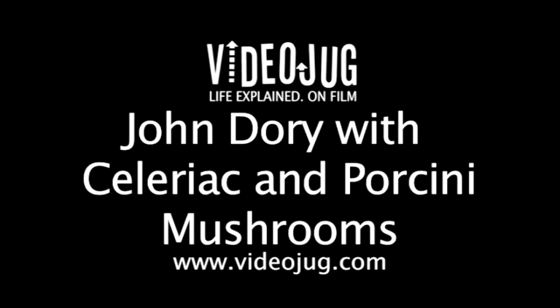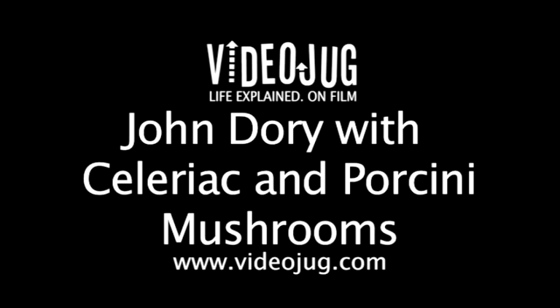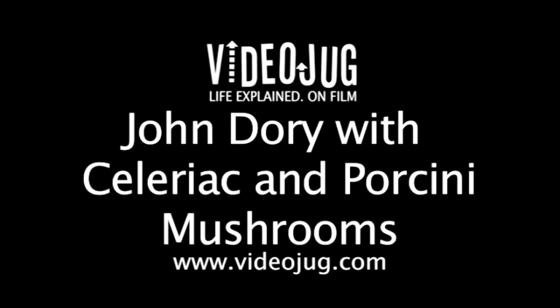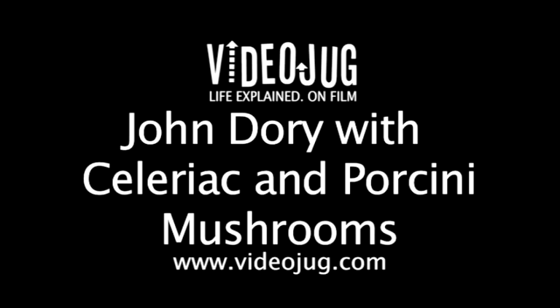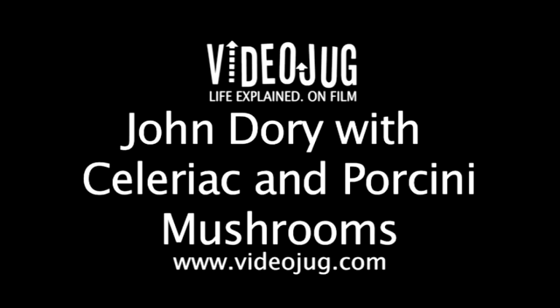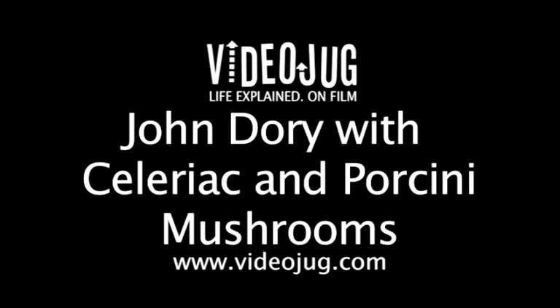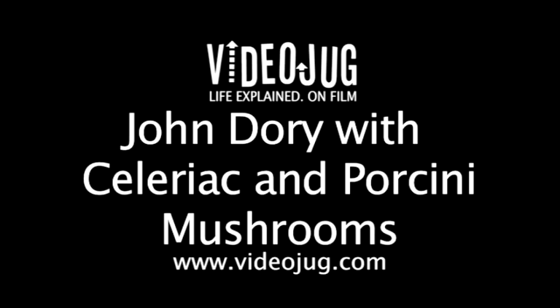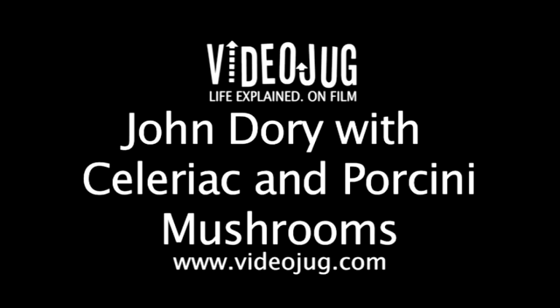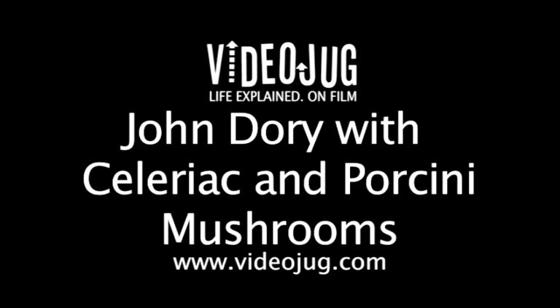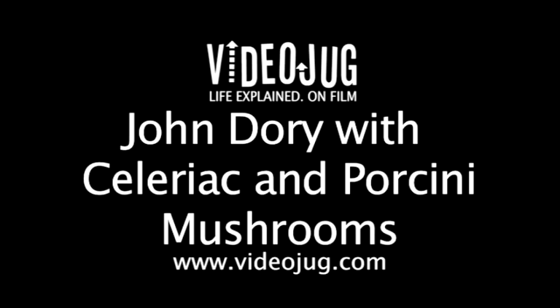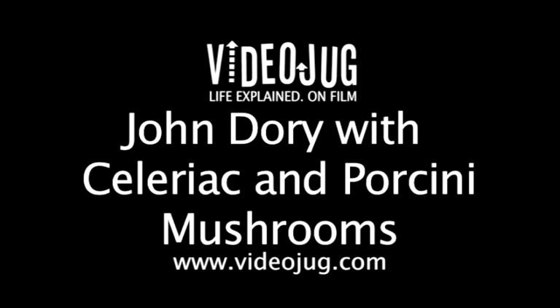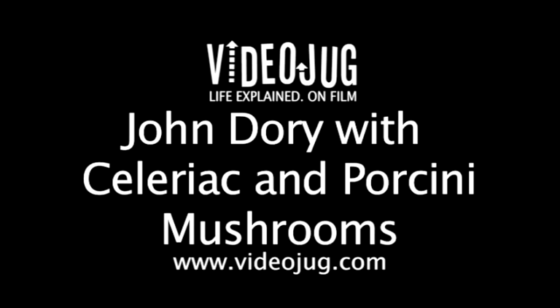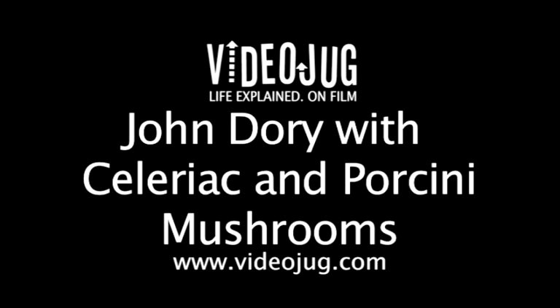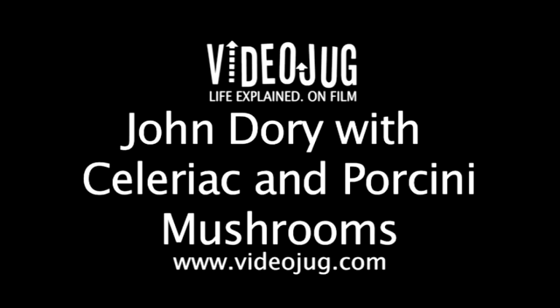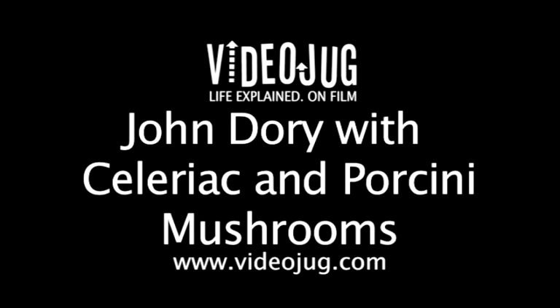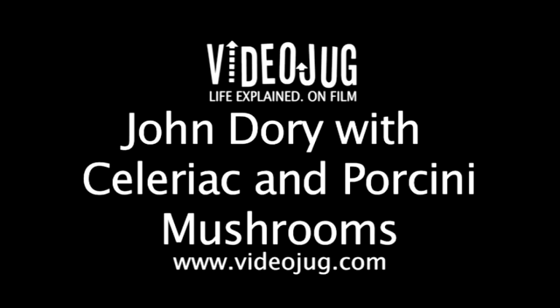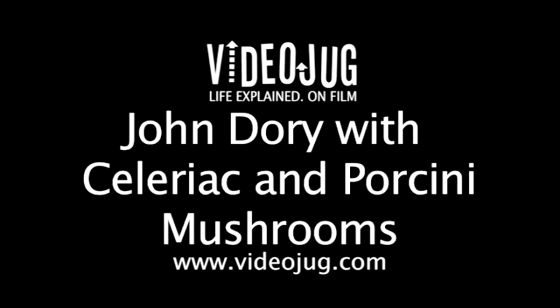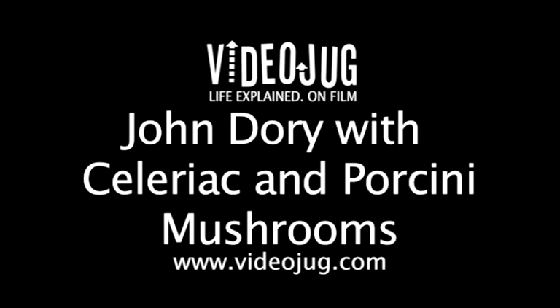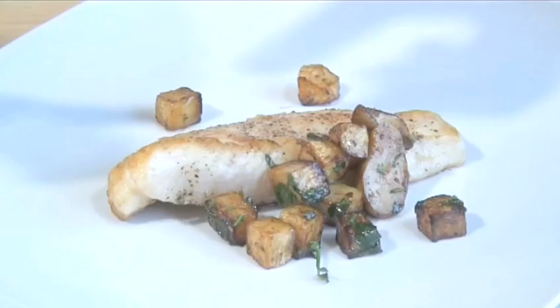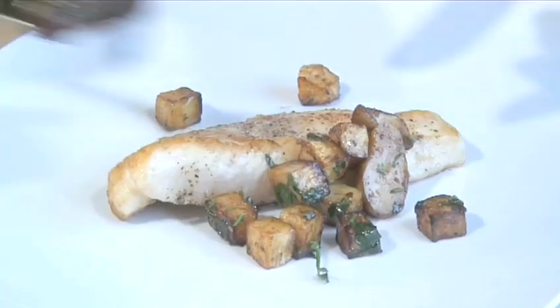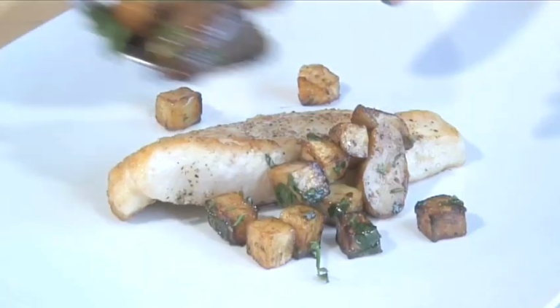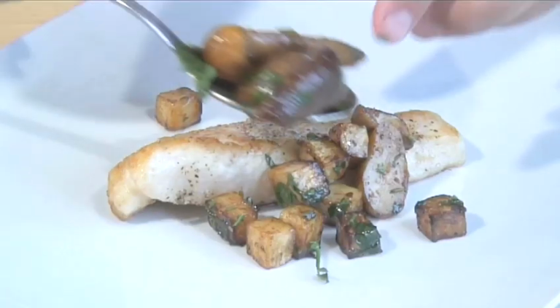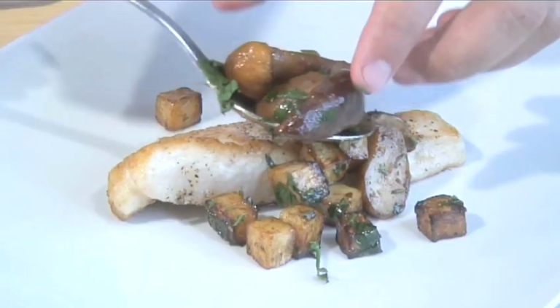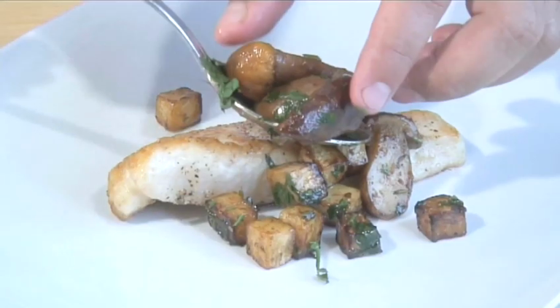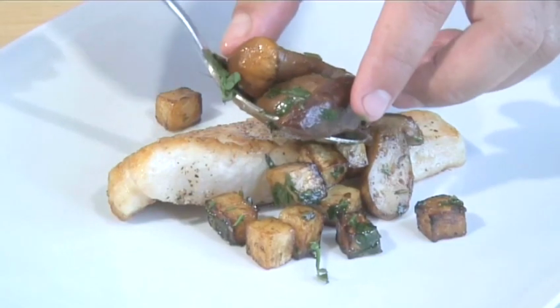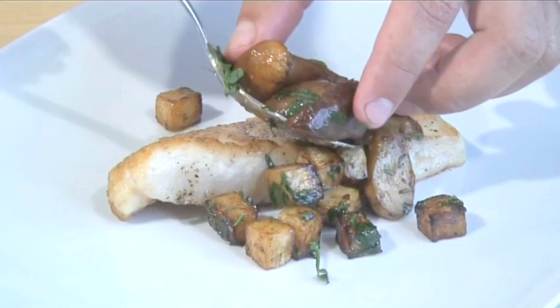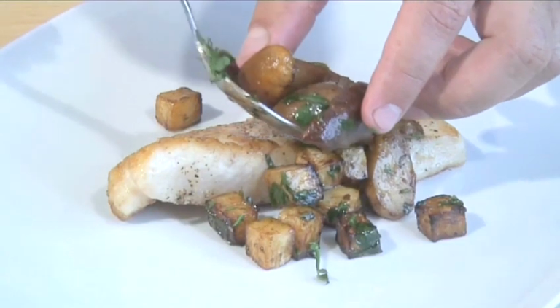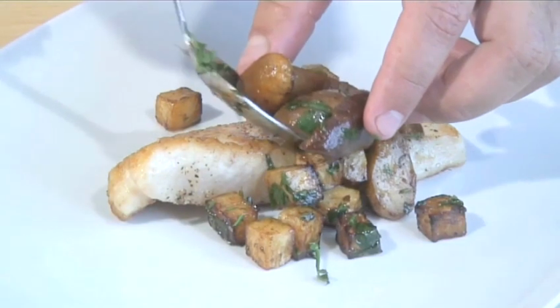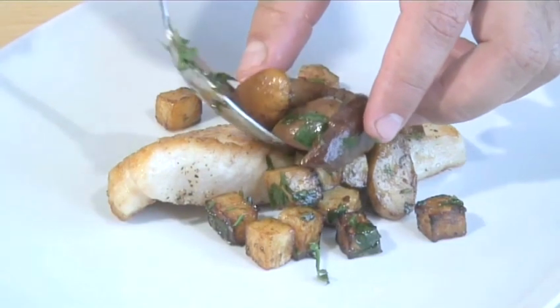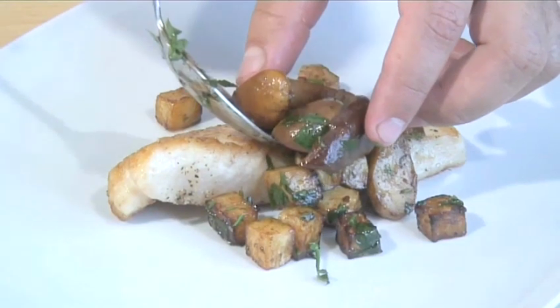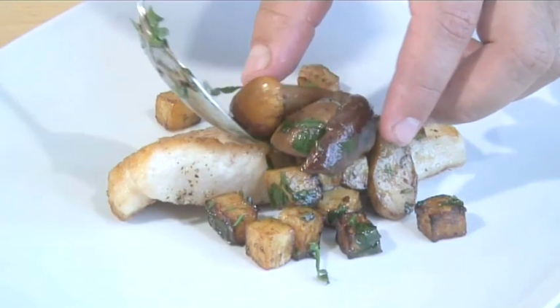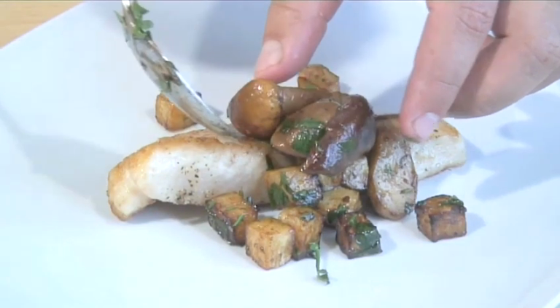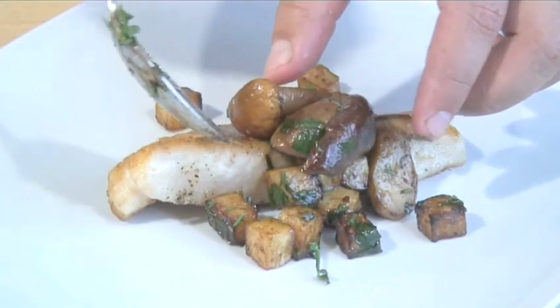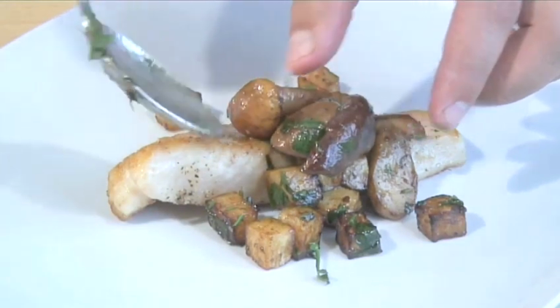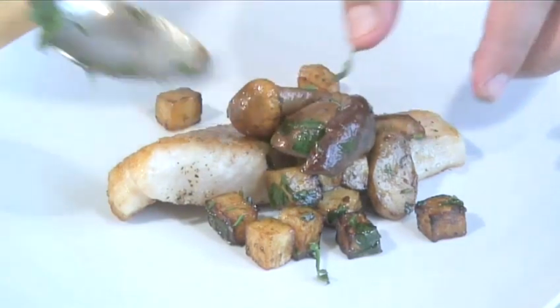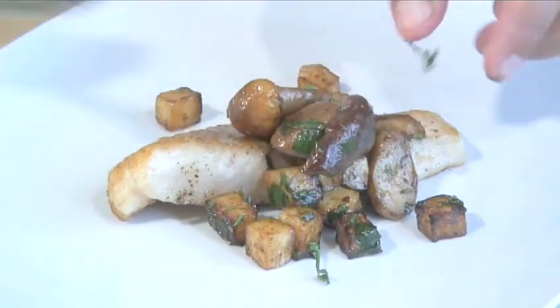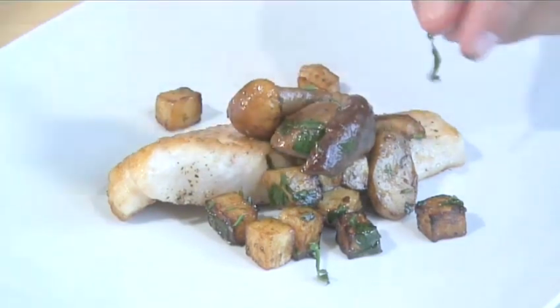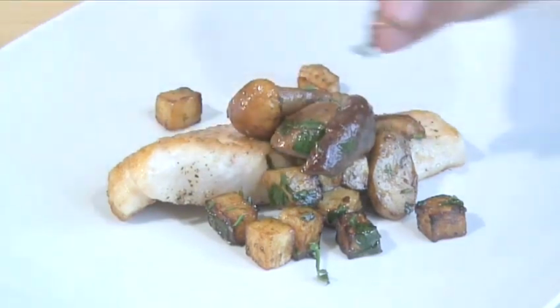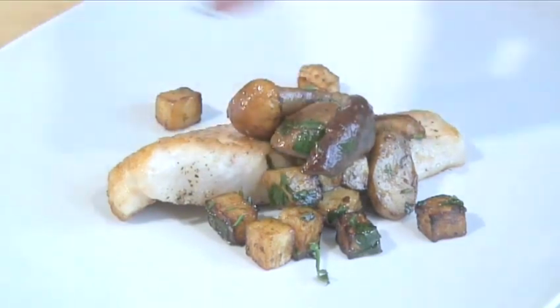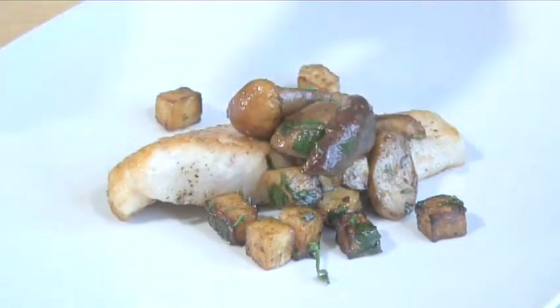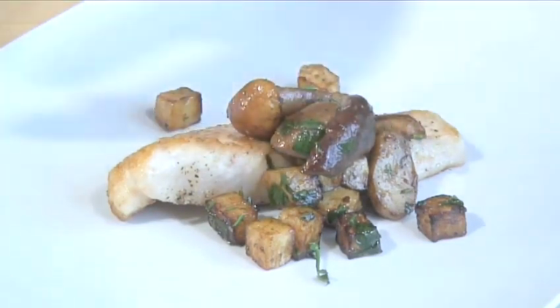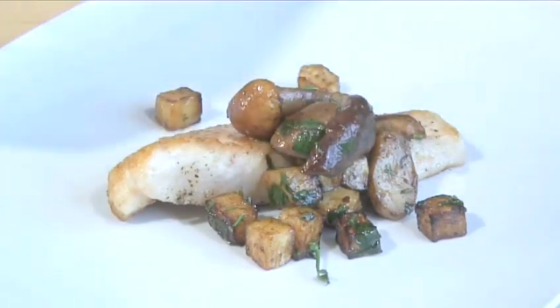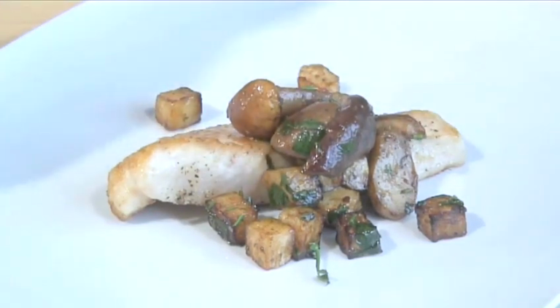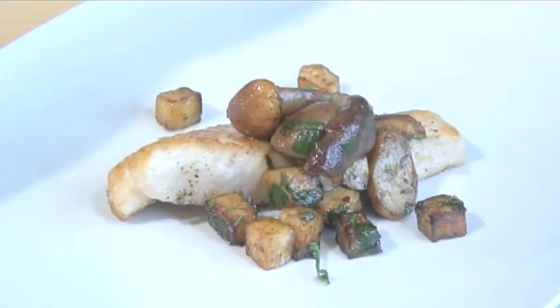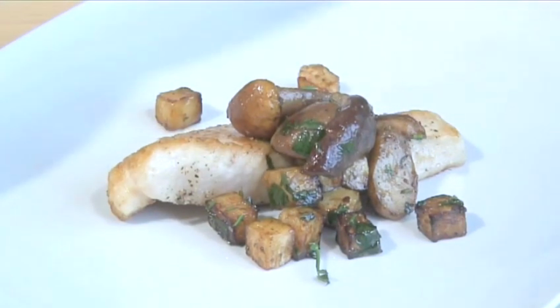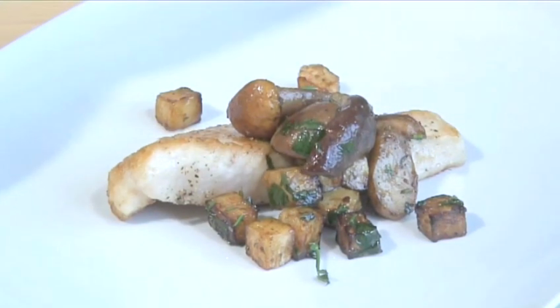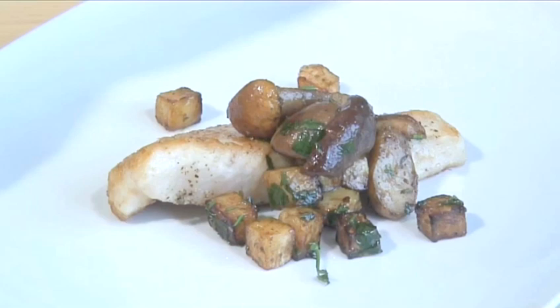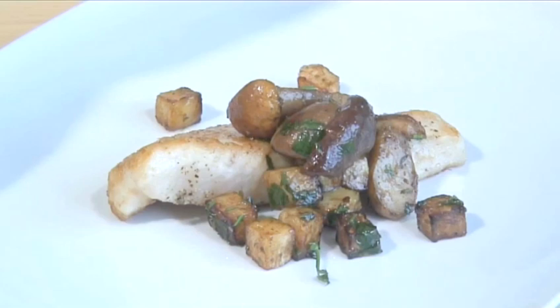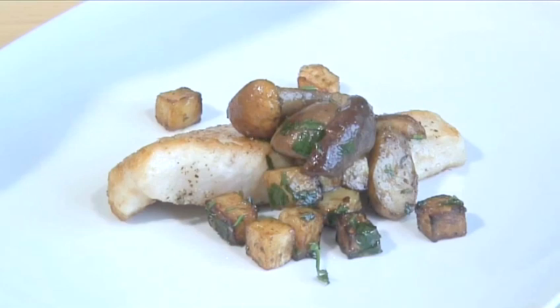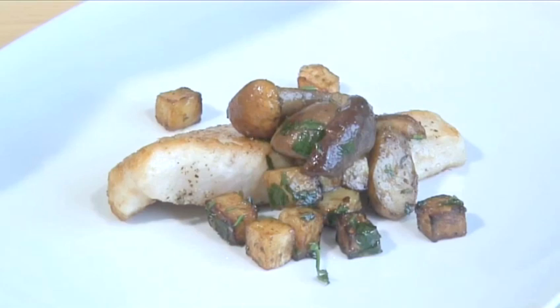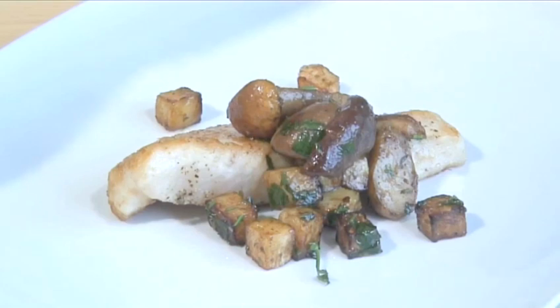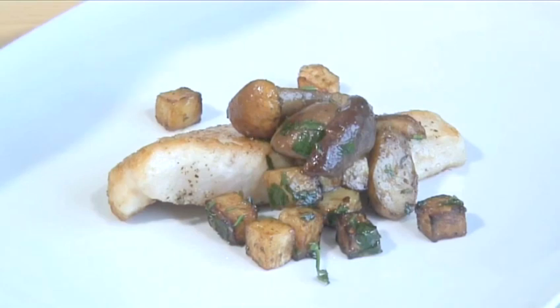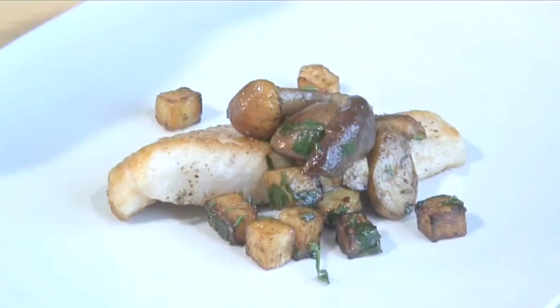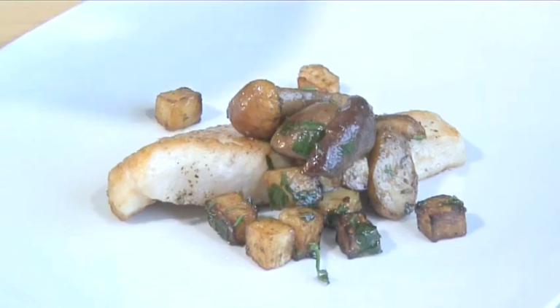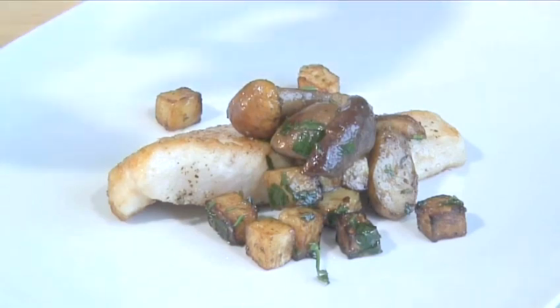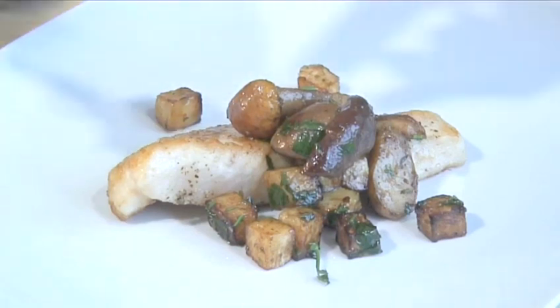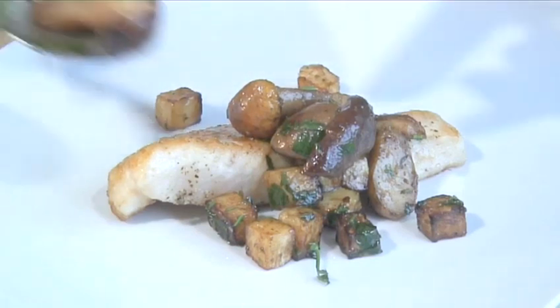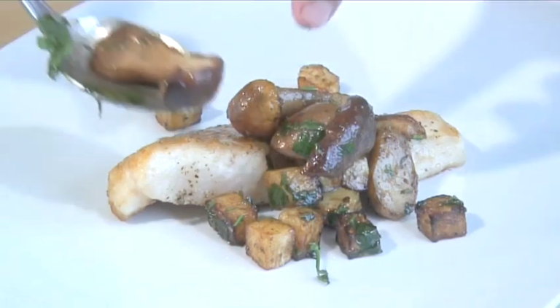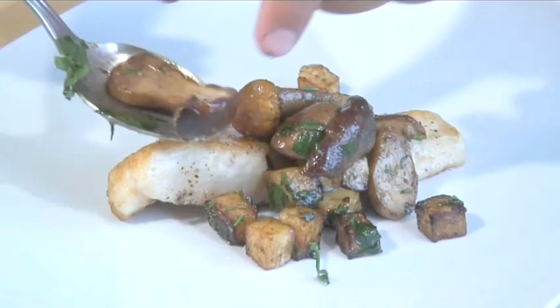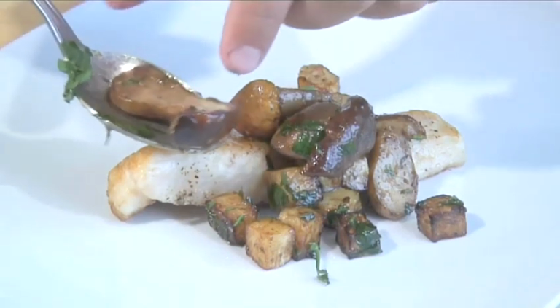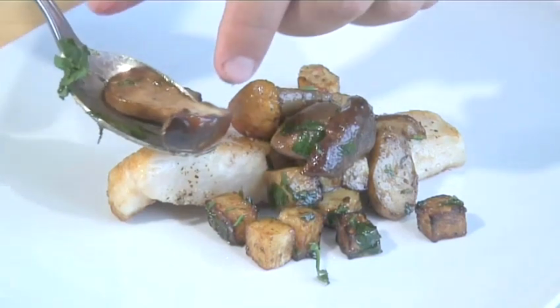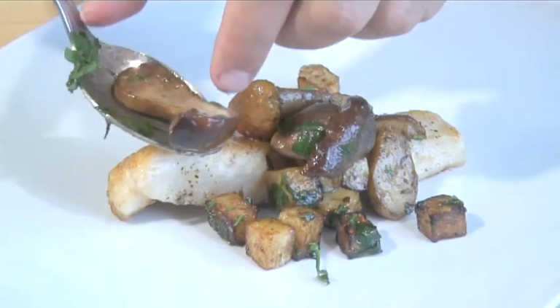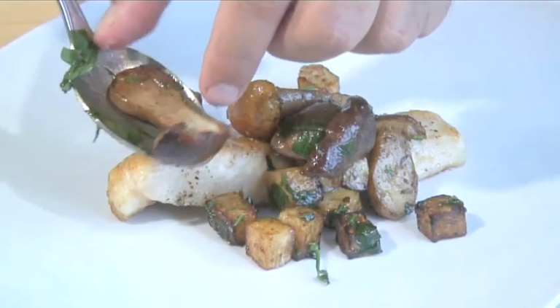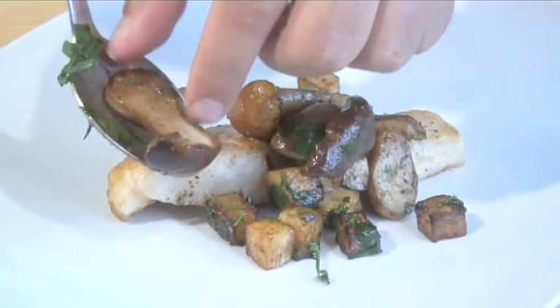Hello and welcome to Videojug. We're going to show you how to cook John Dory with celeriac and porcini mushrooms.